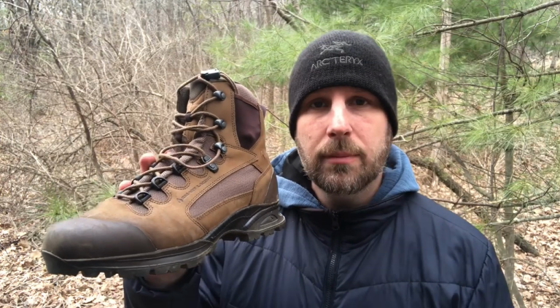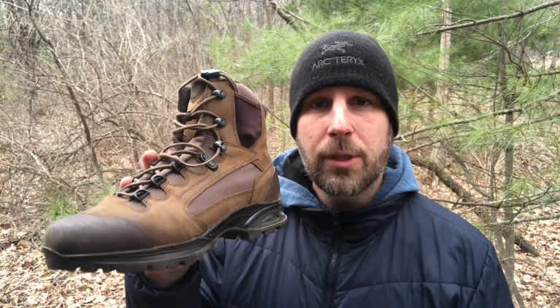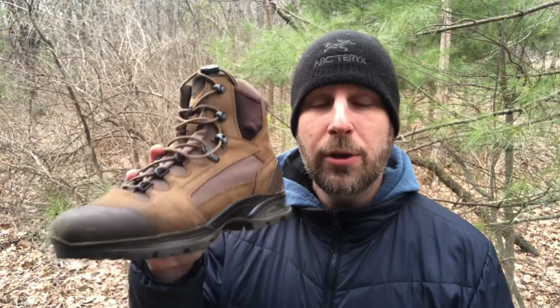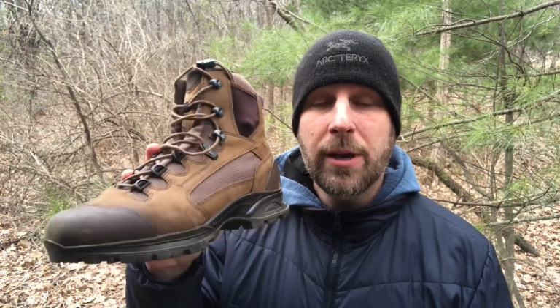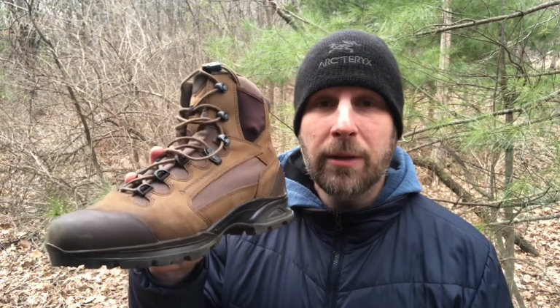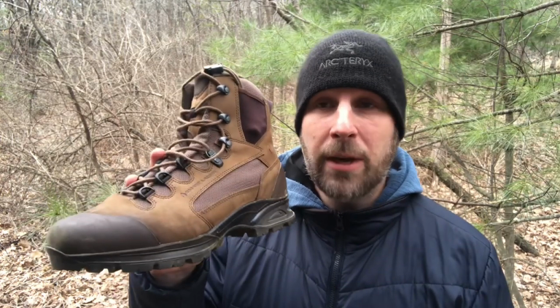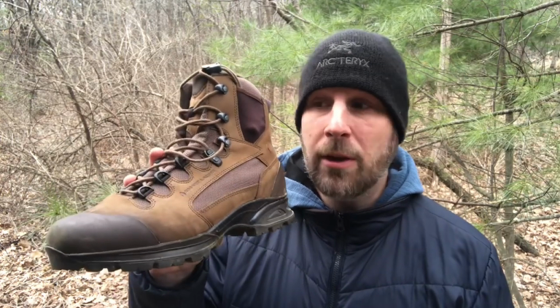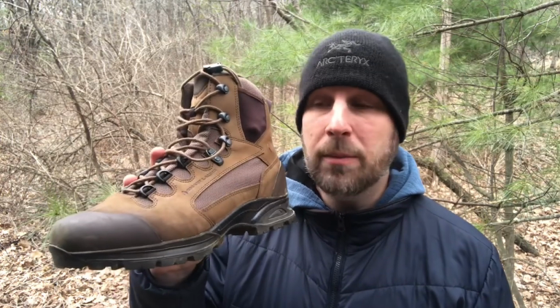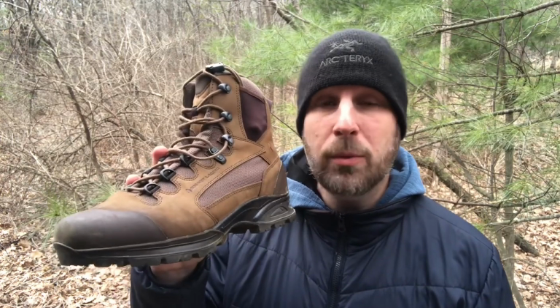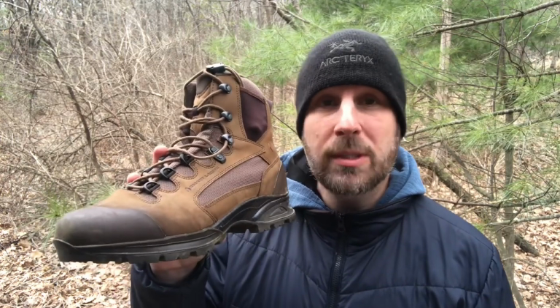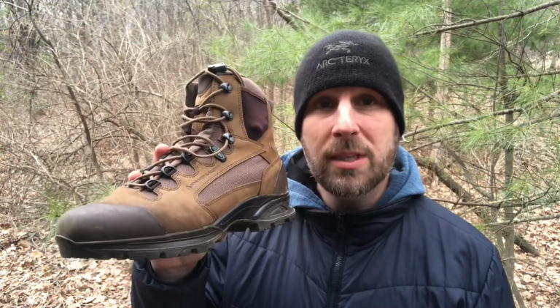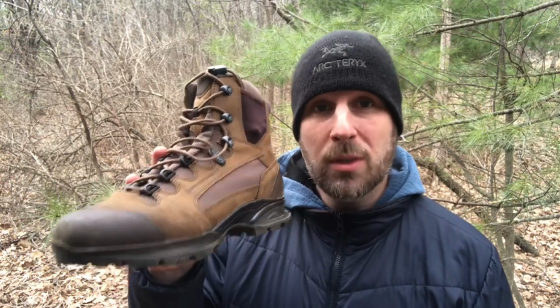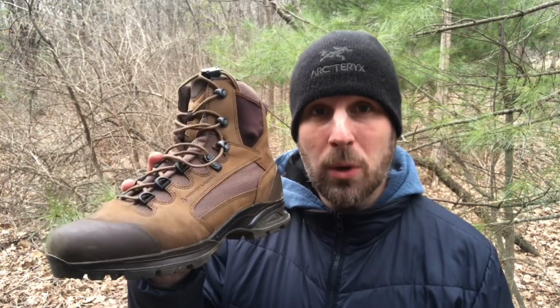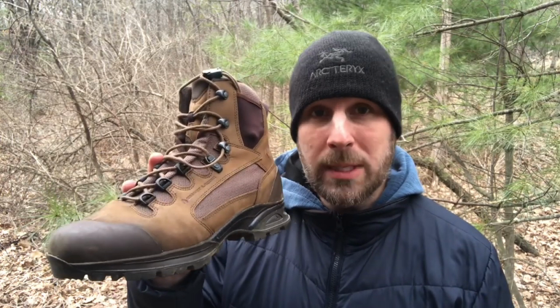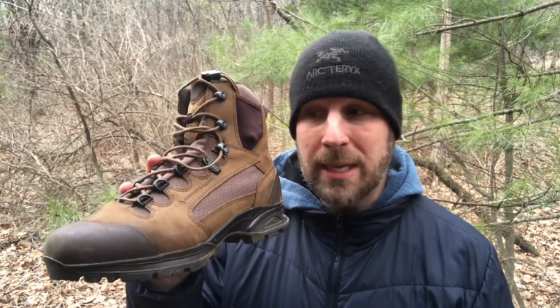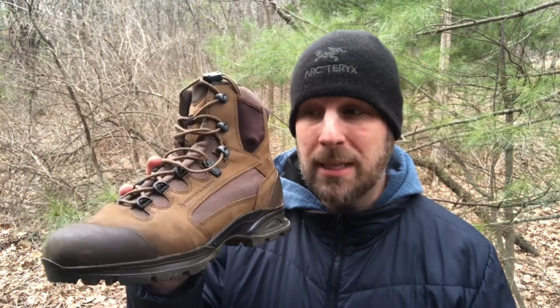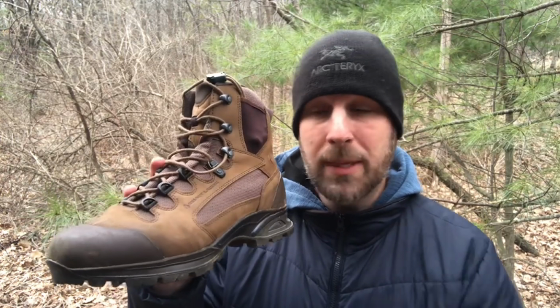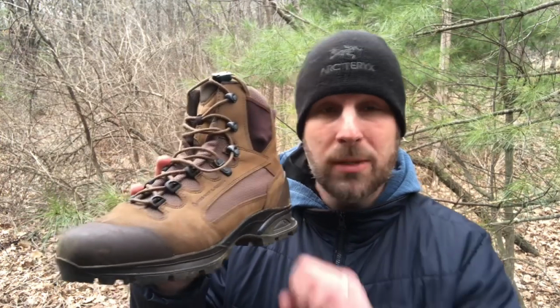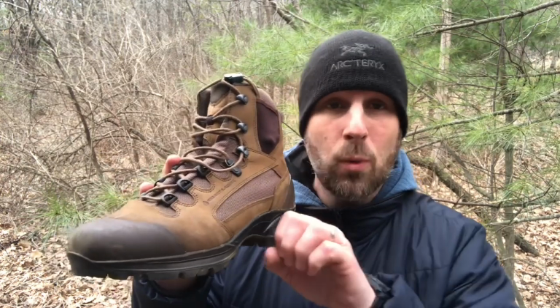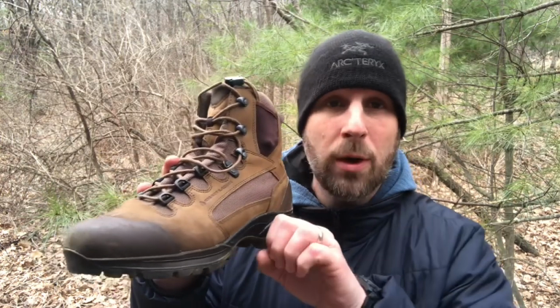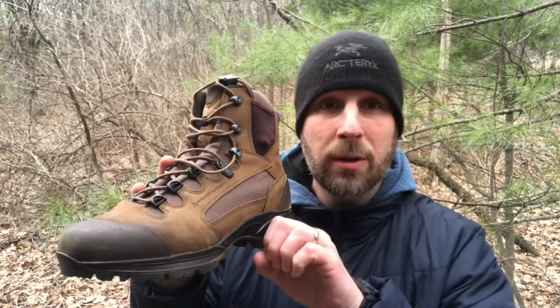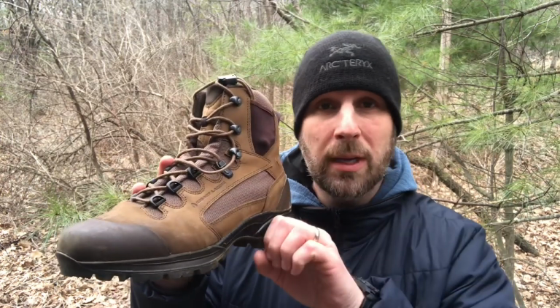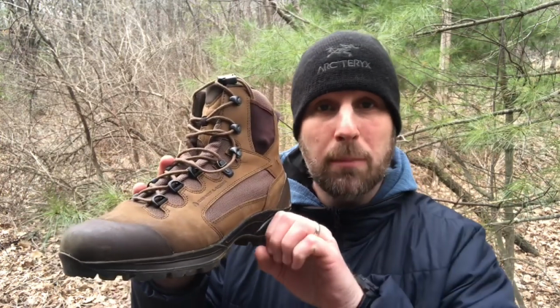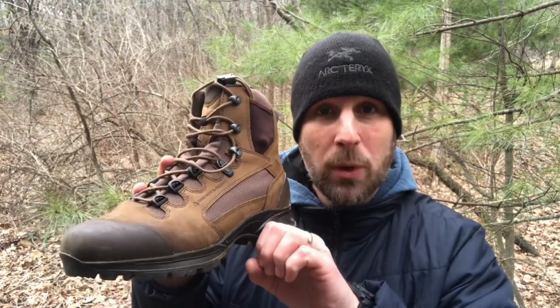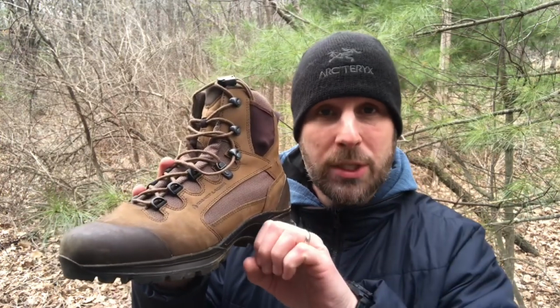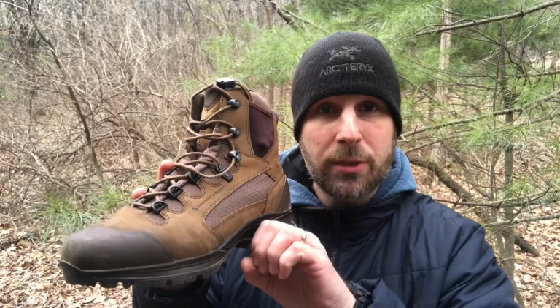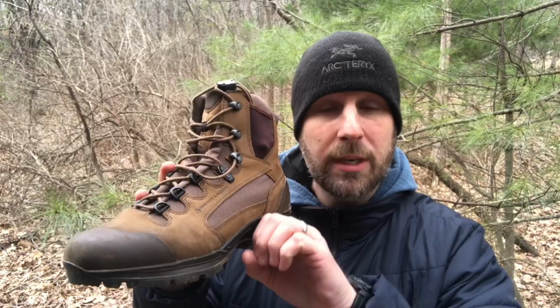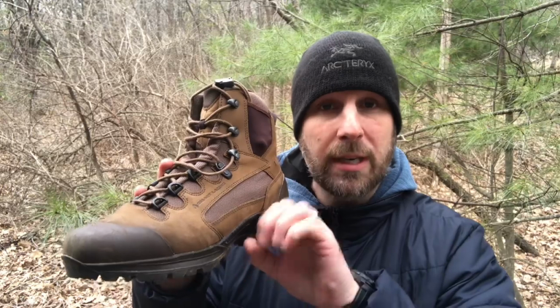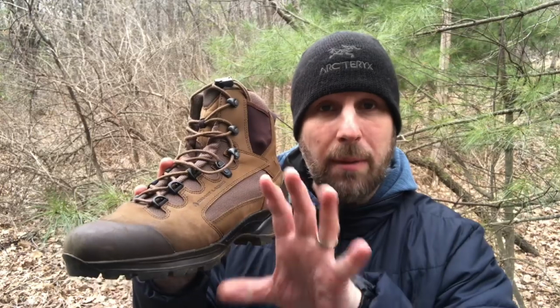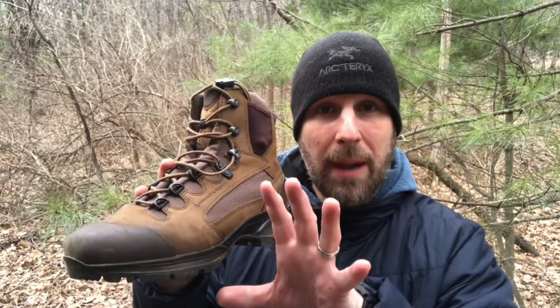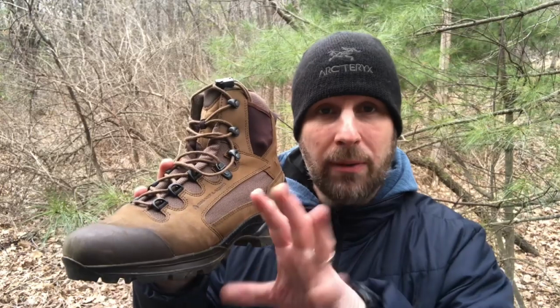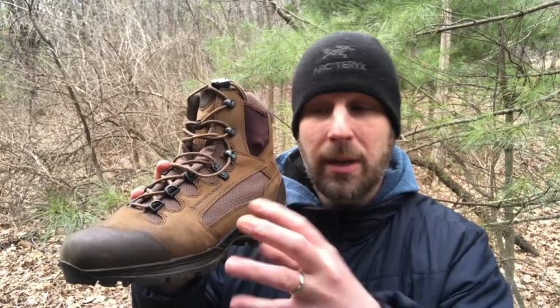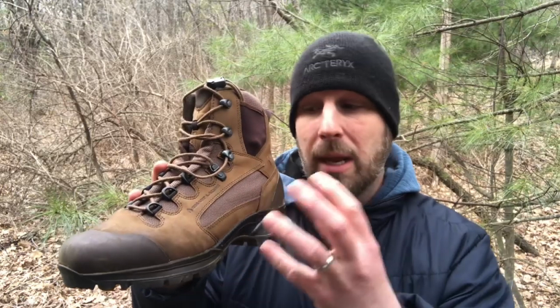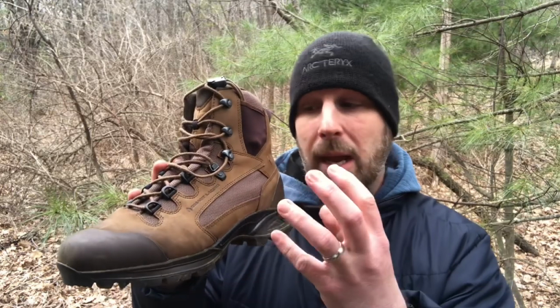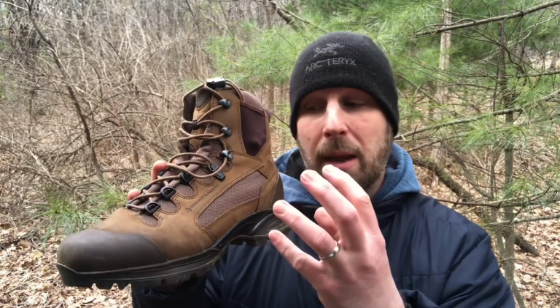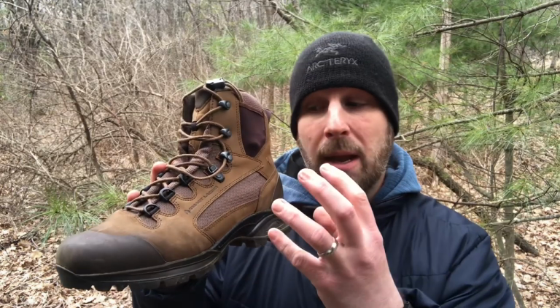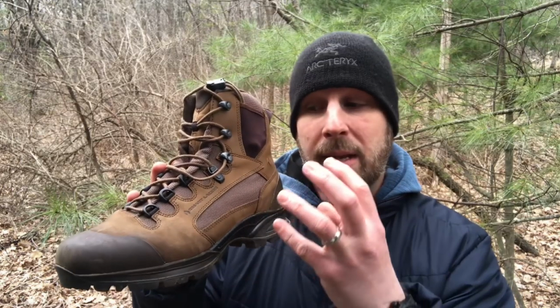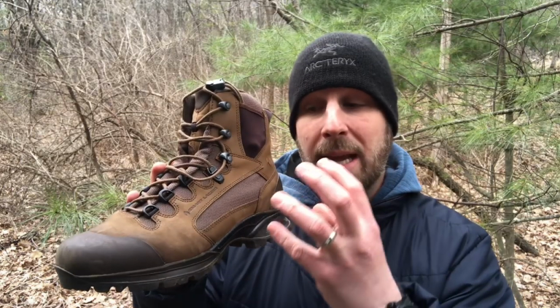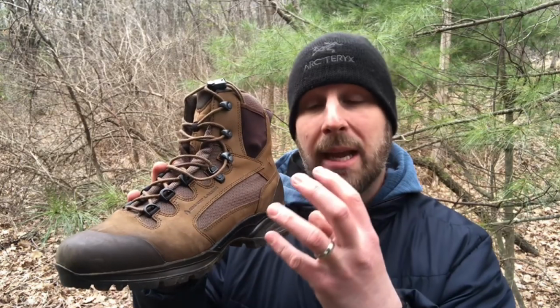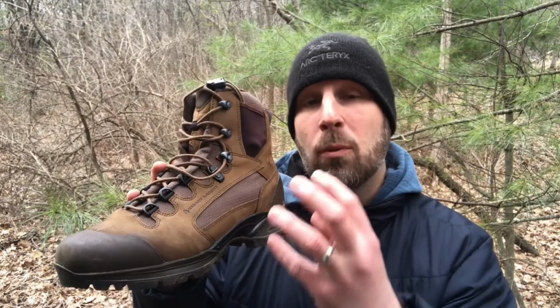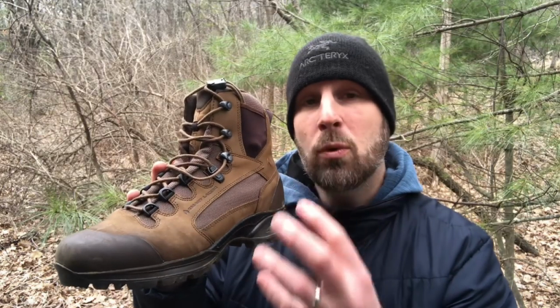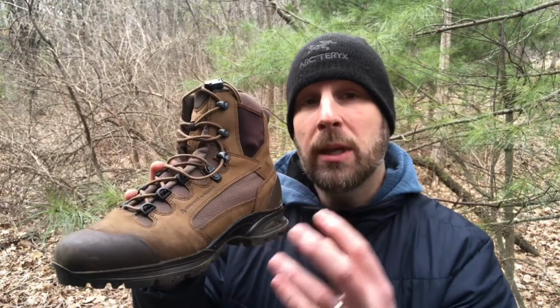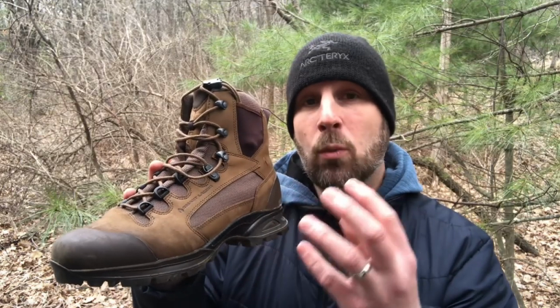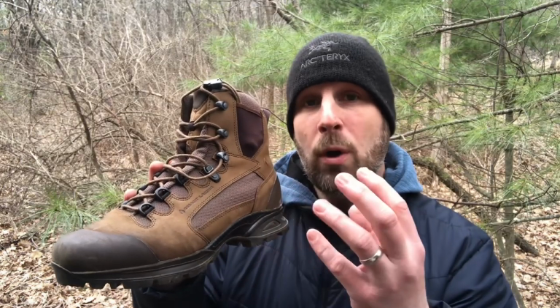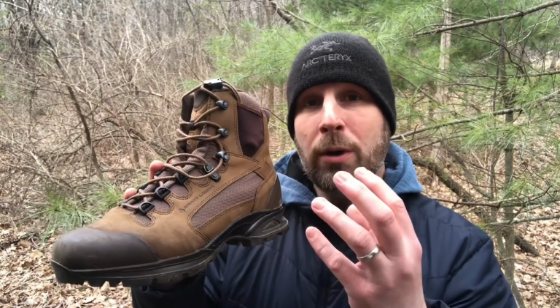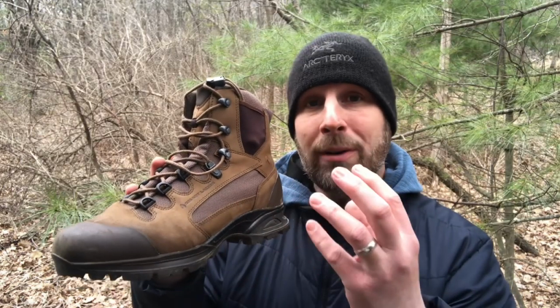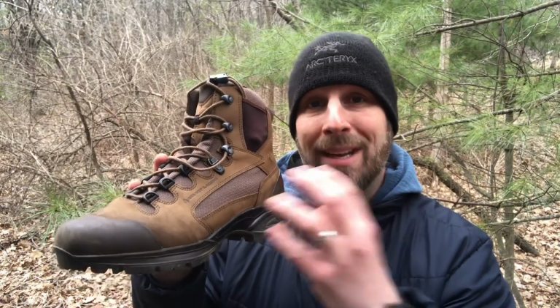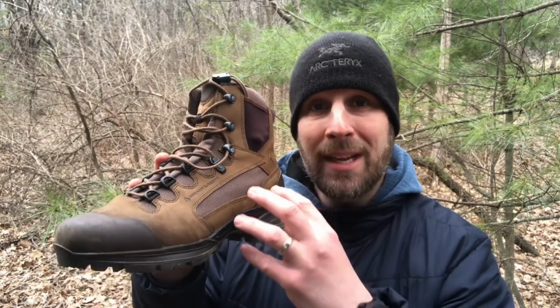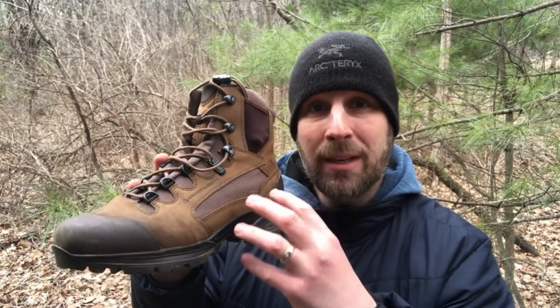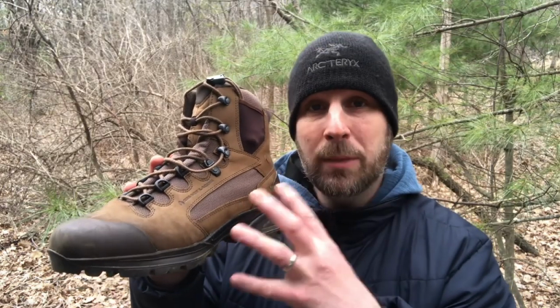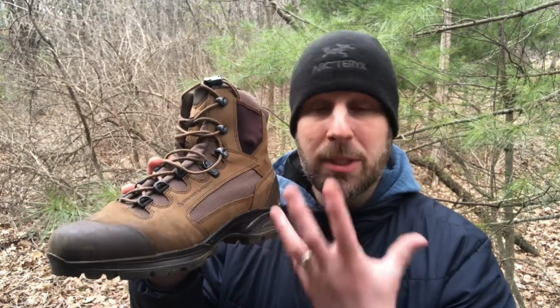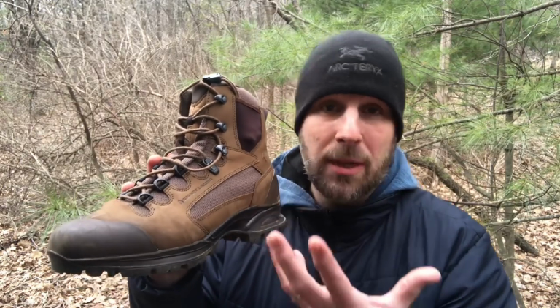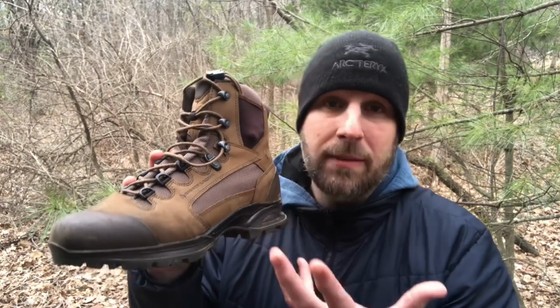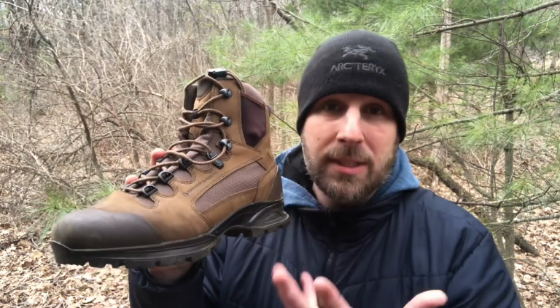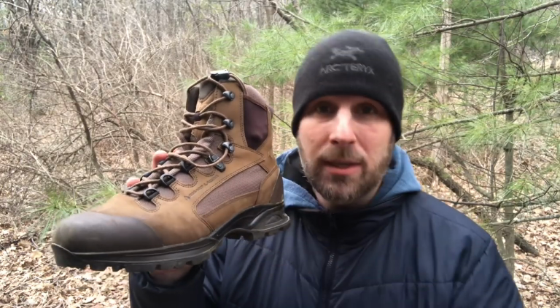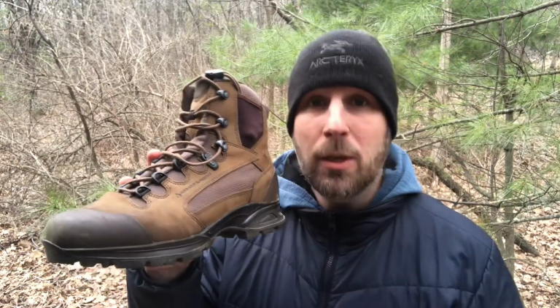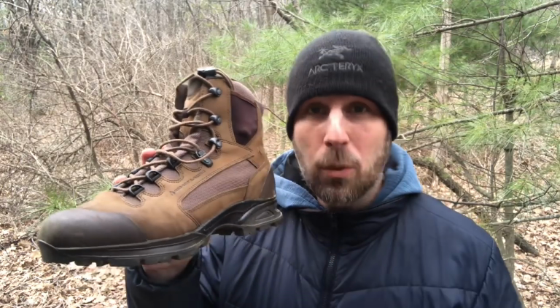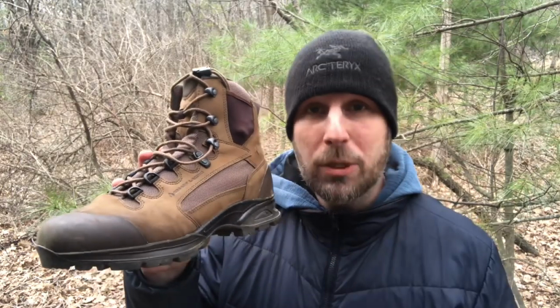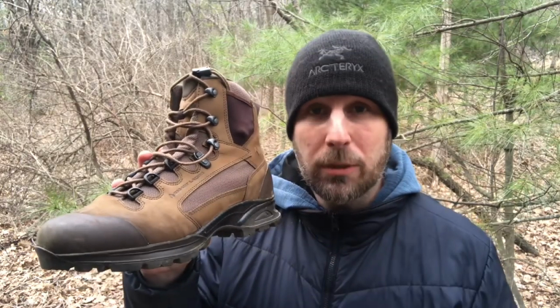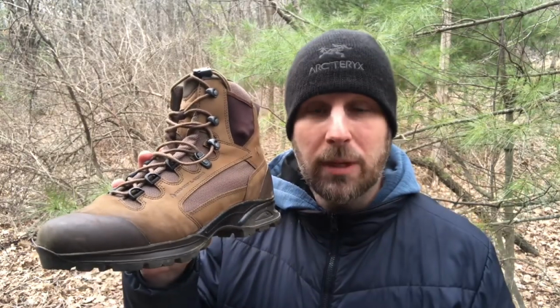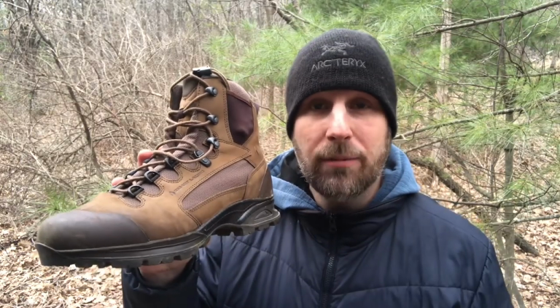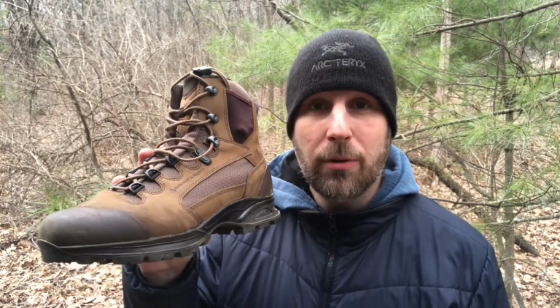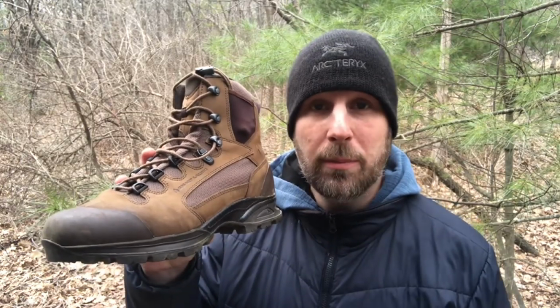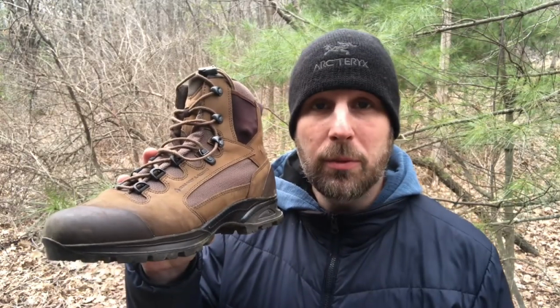Your inner liner on the boots is Gore-Tex, which means moisture can come out, but it won't let water in — which is obviously what you're looking for in a boot.